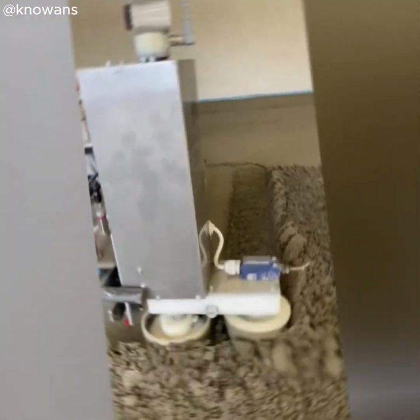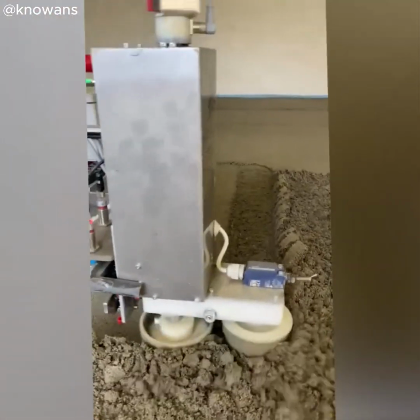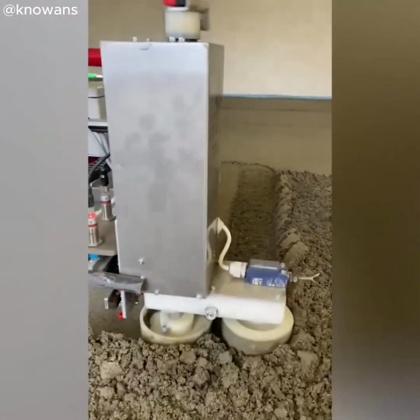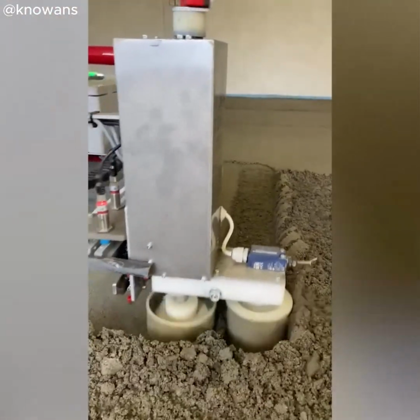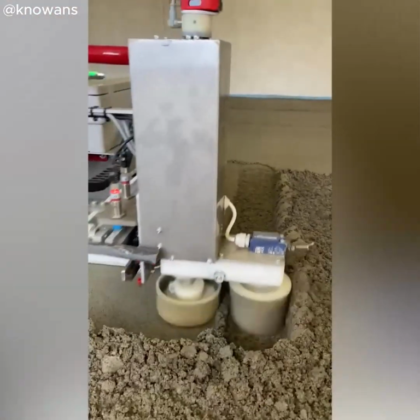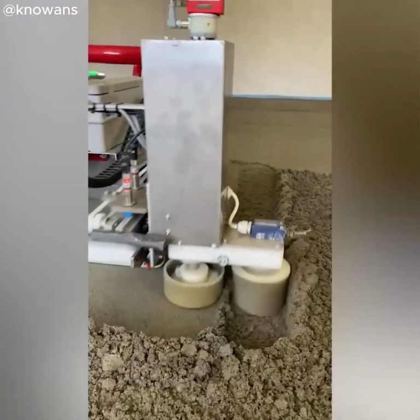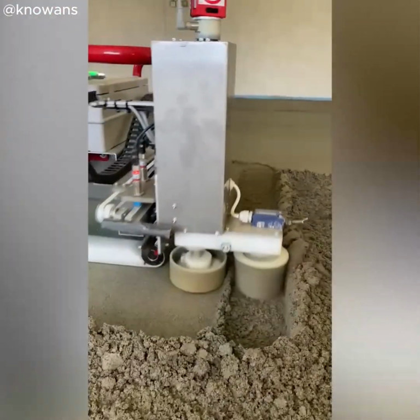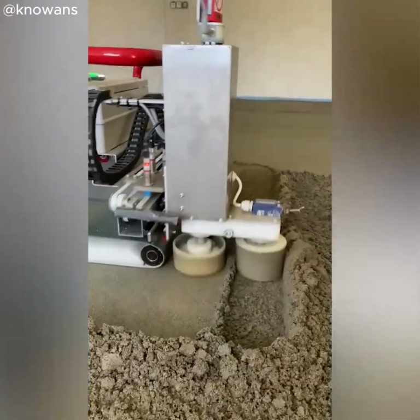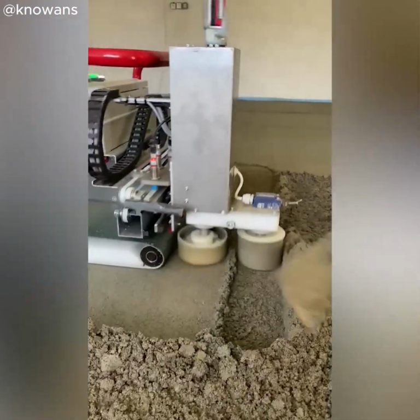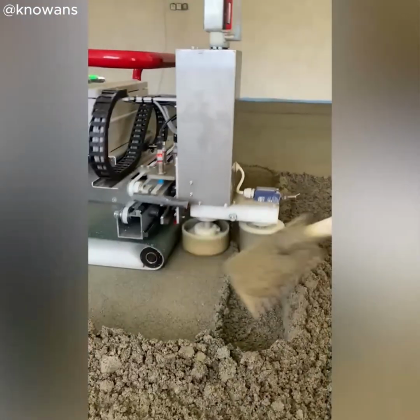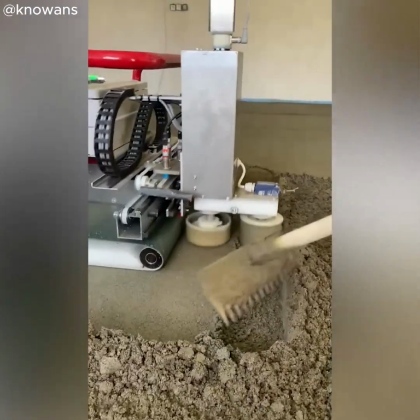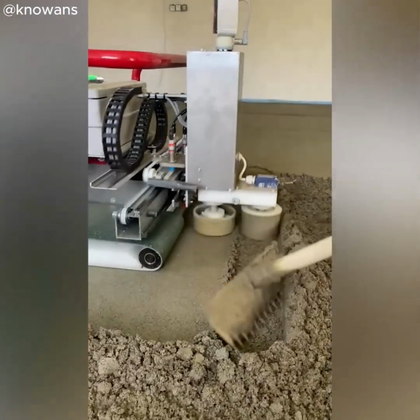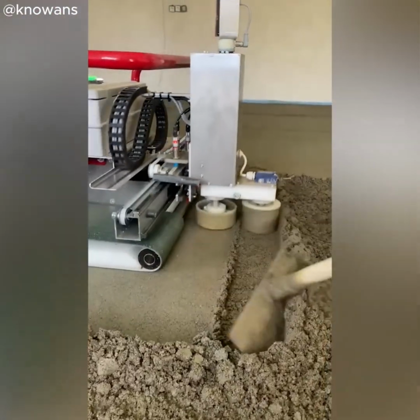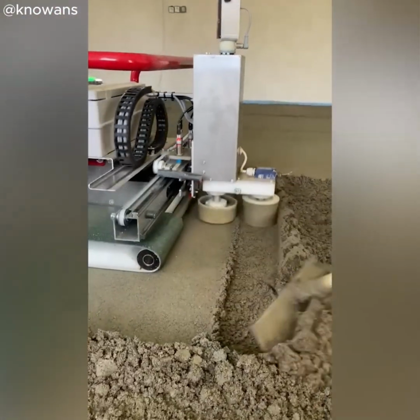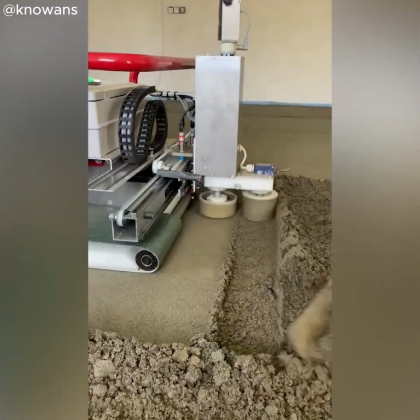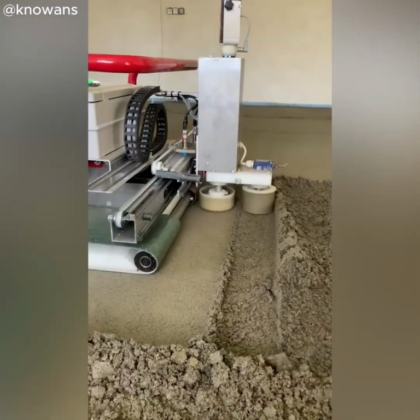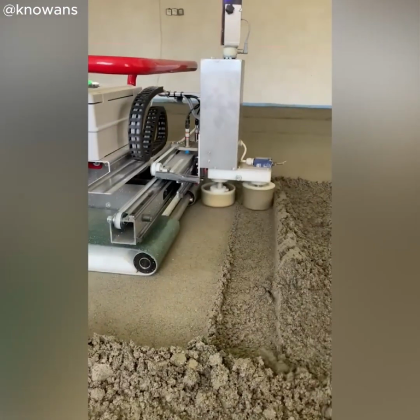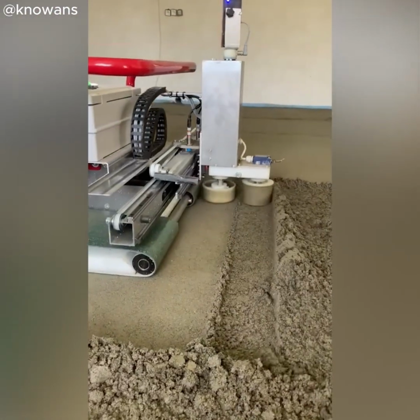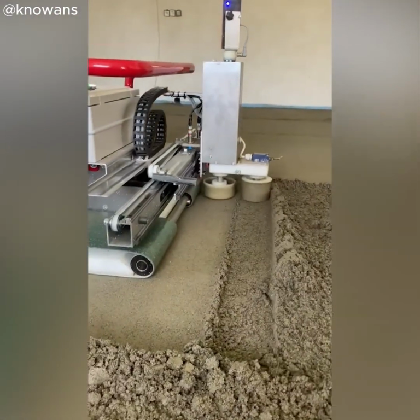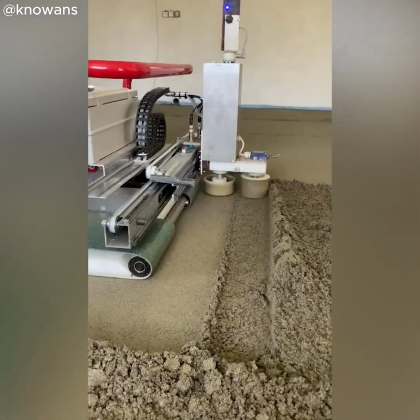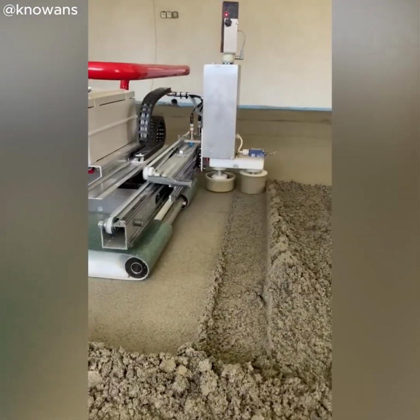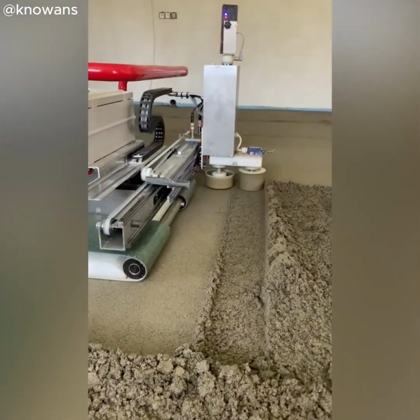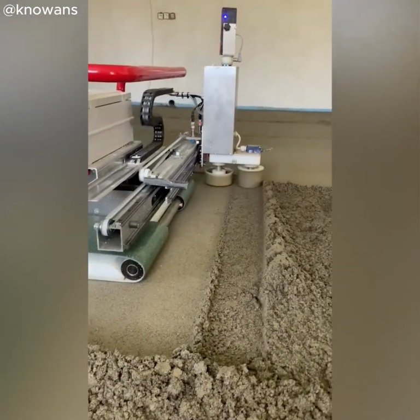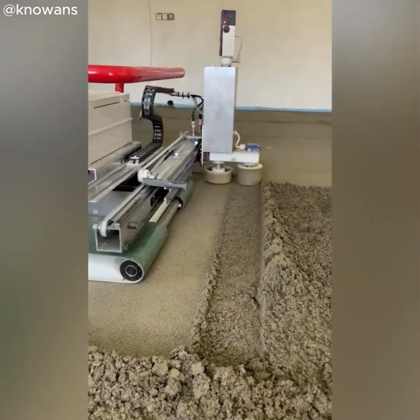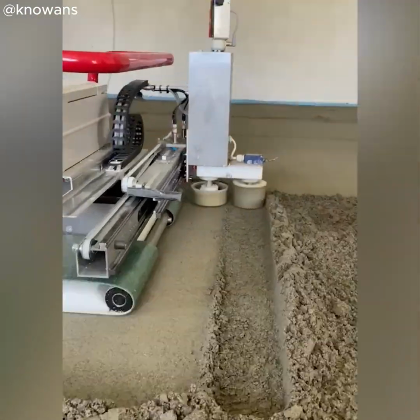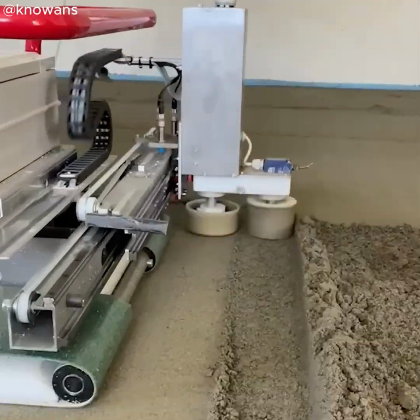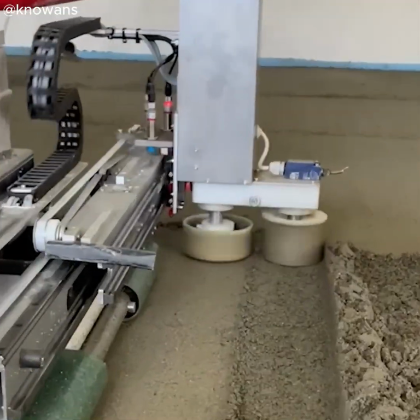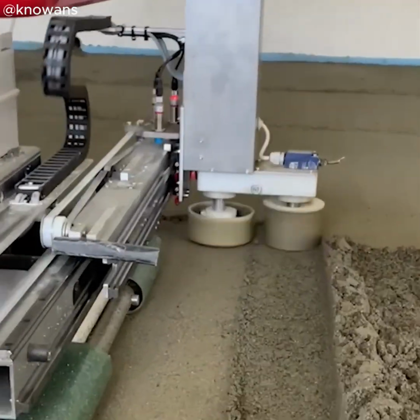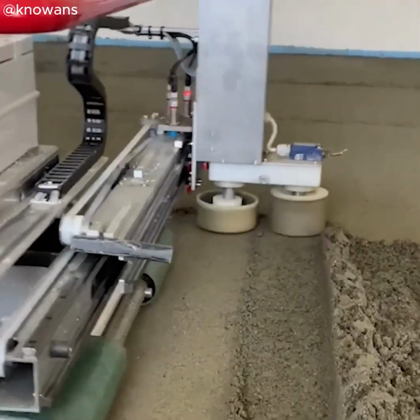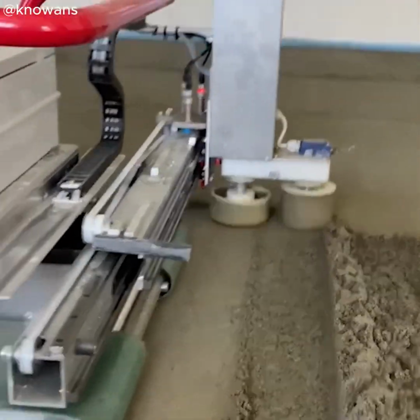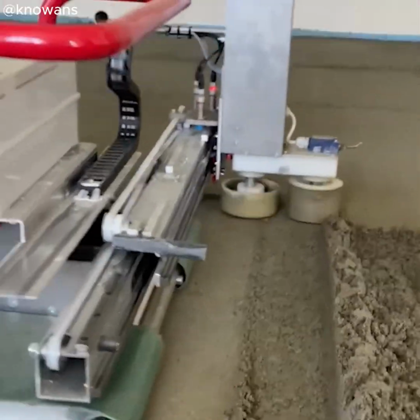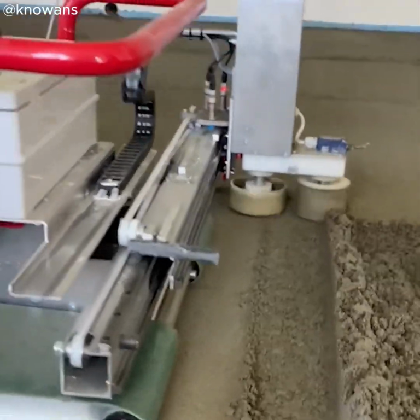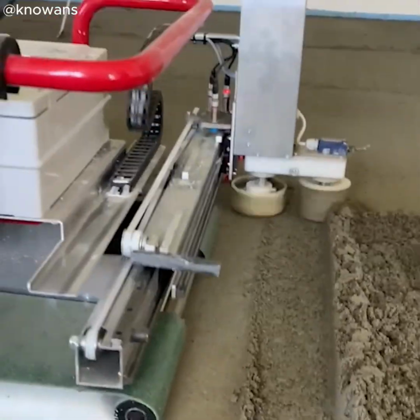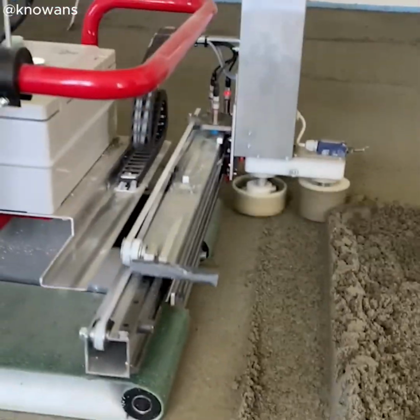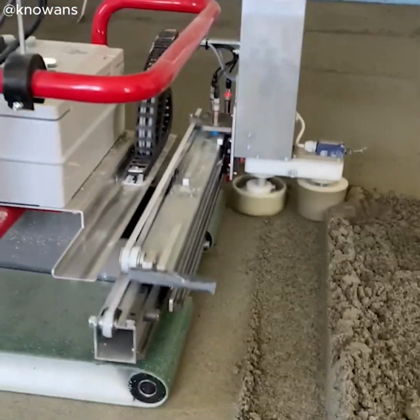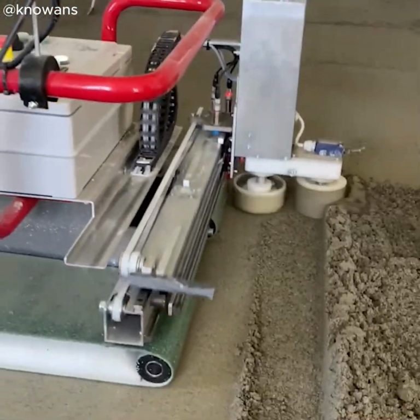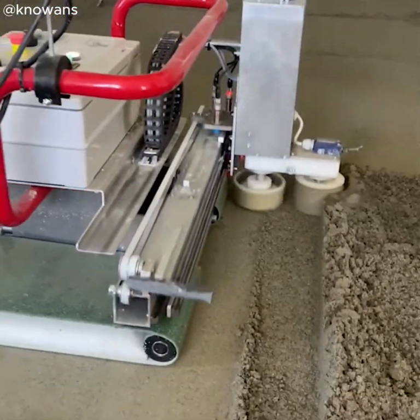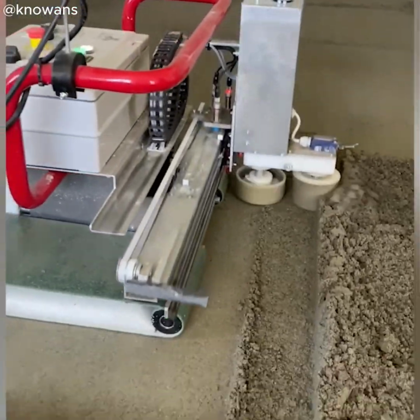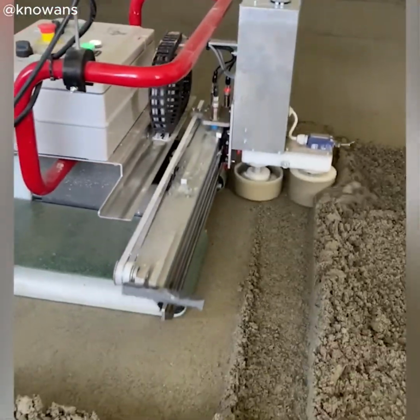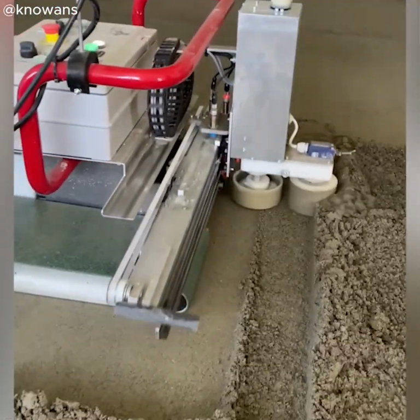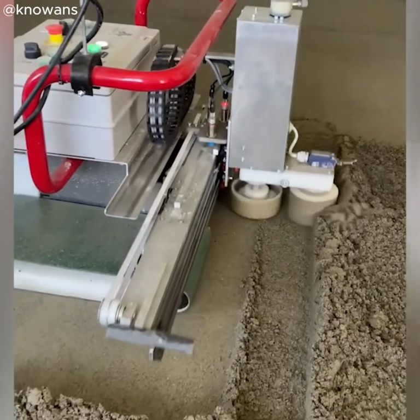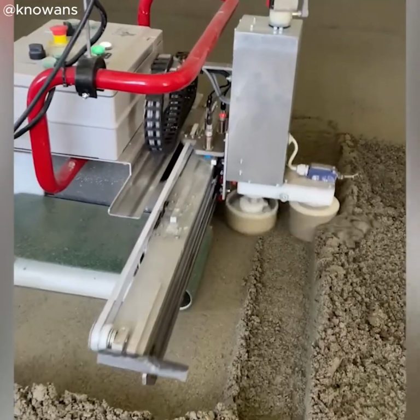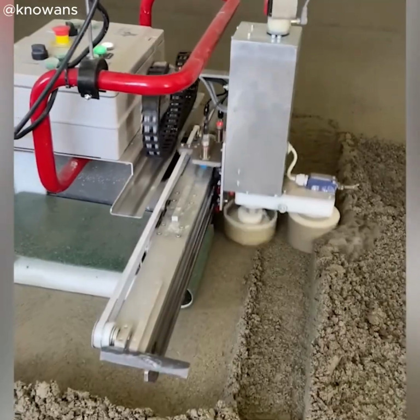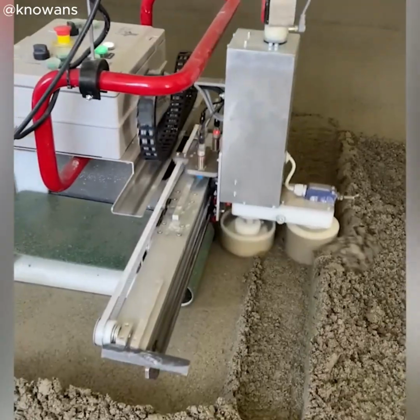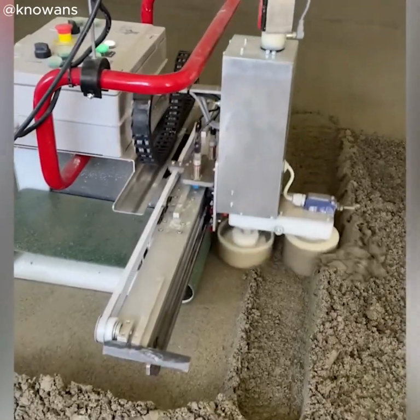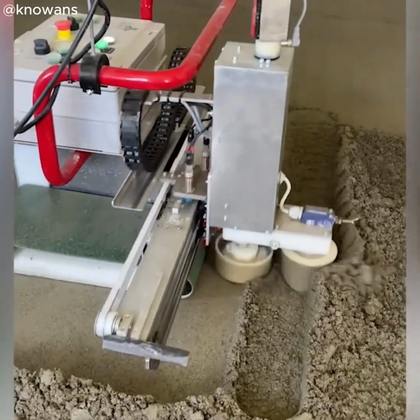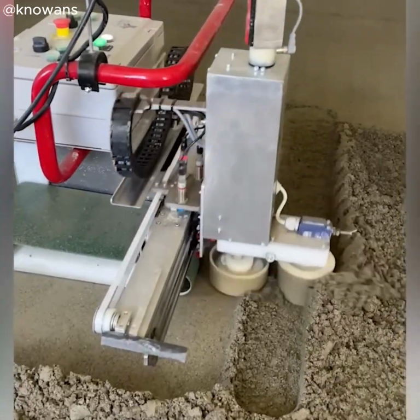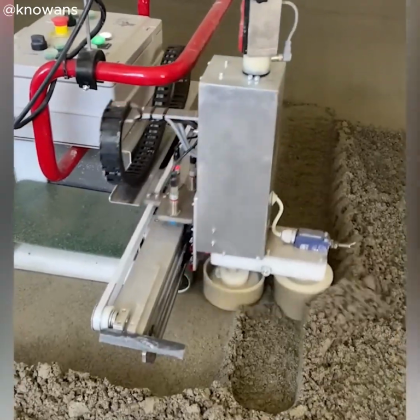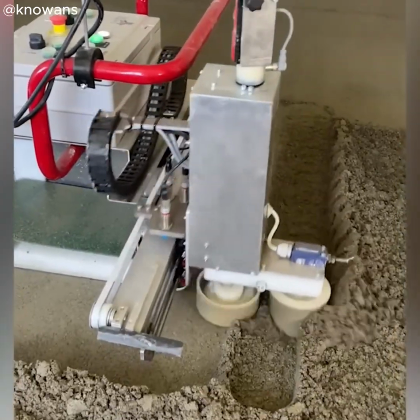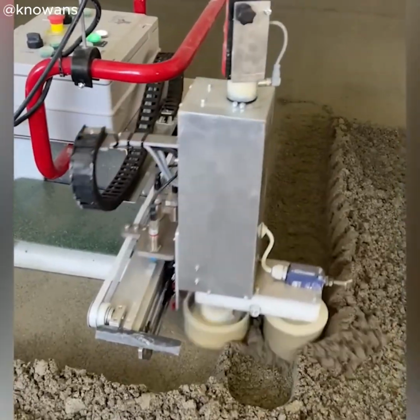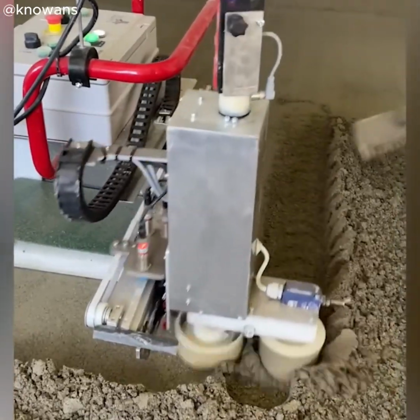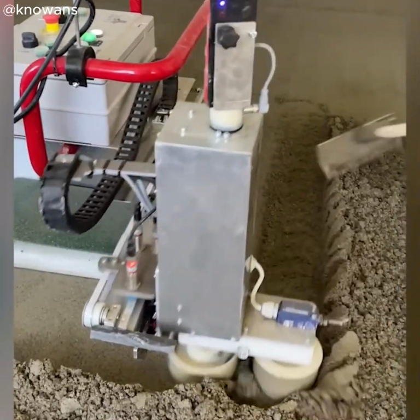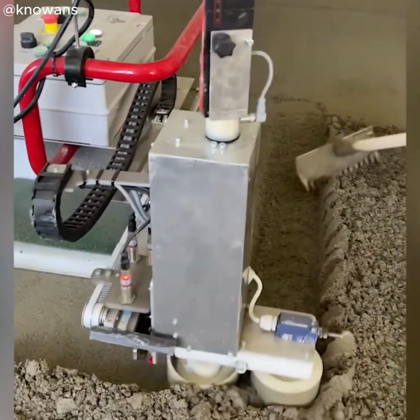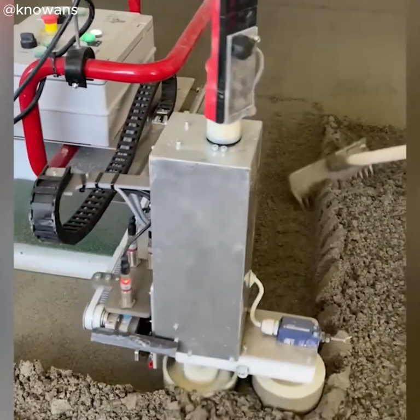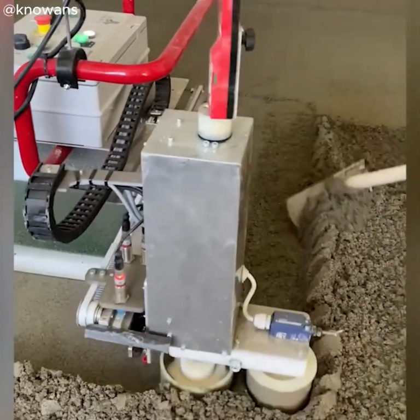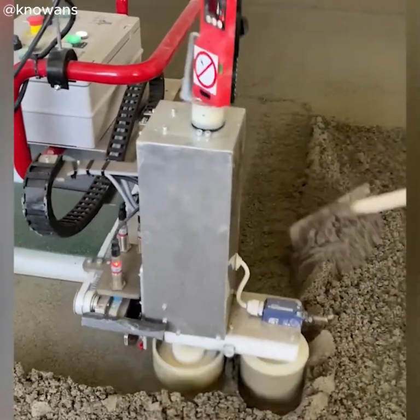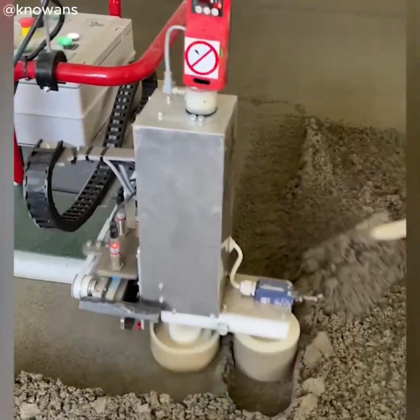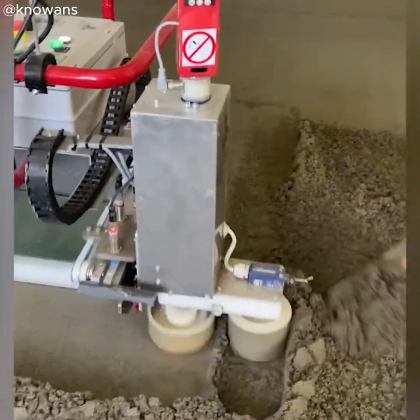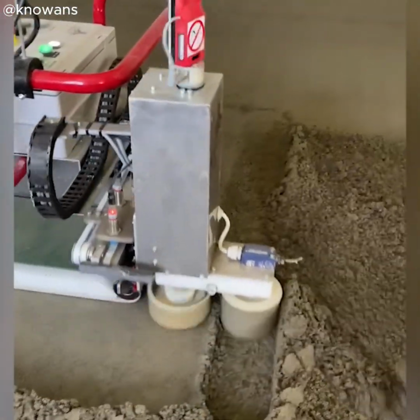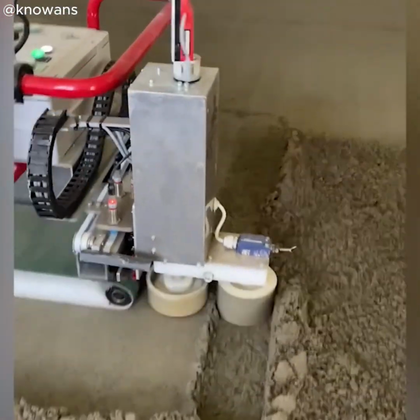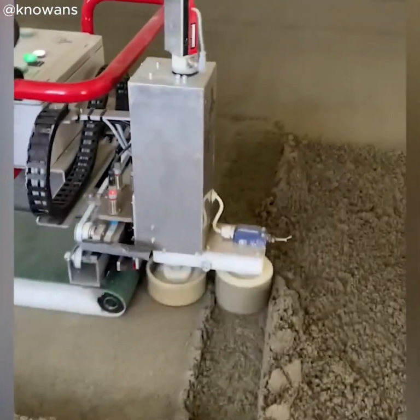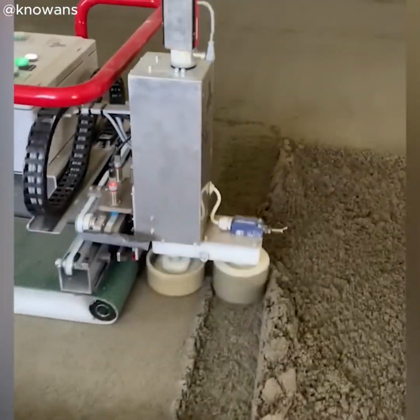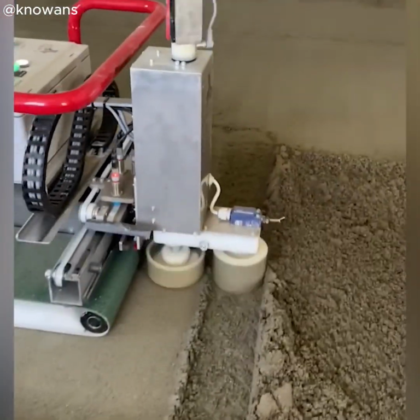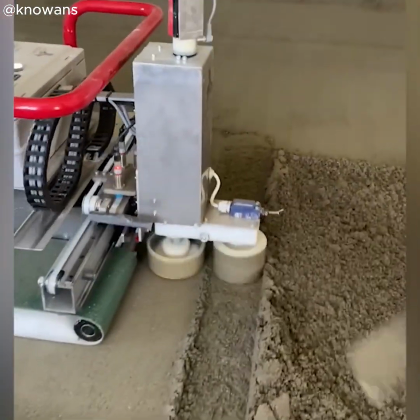This robot cleans surfaces up to 80 cubic meters in no time. Welcome to the age of robotics.